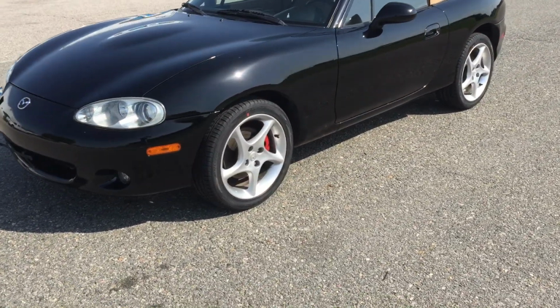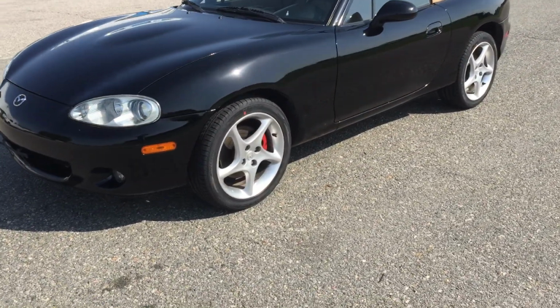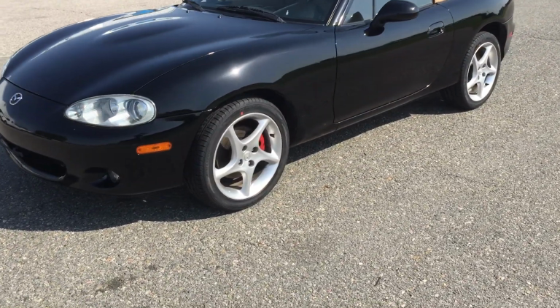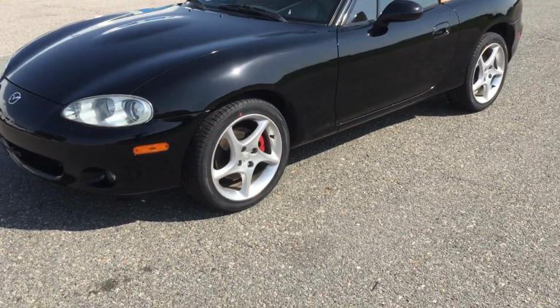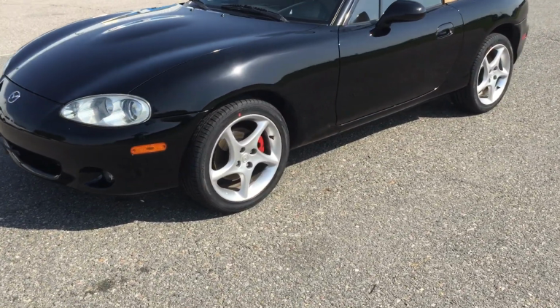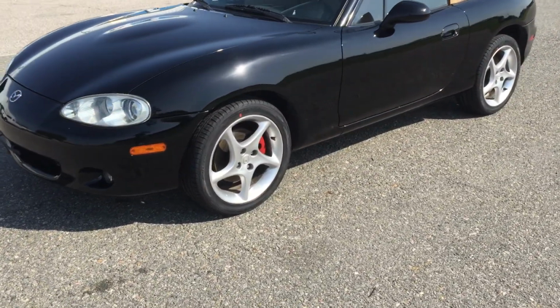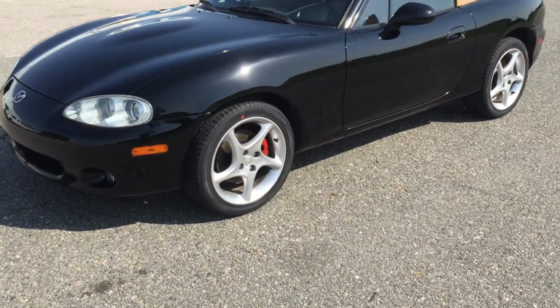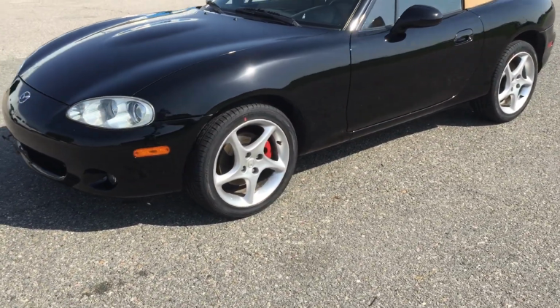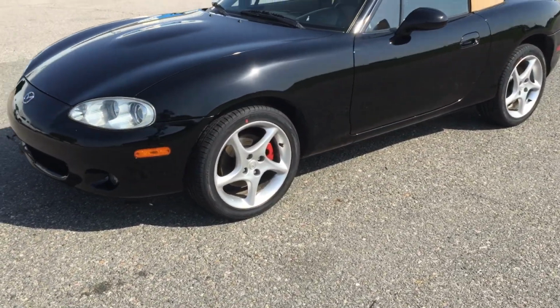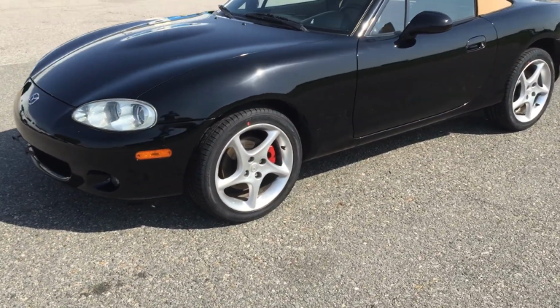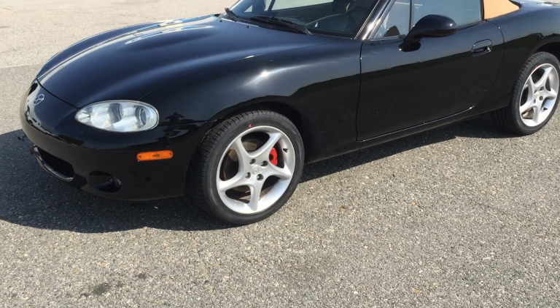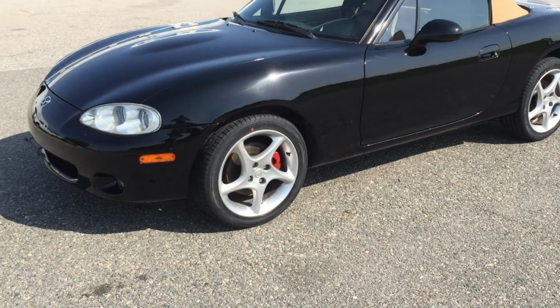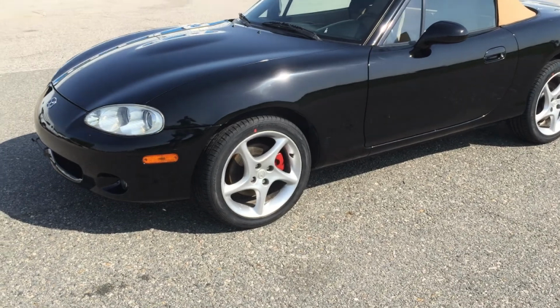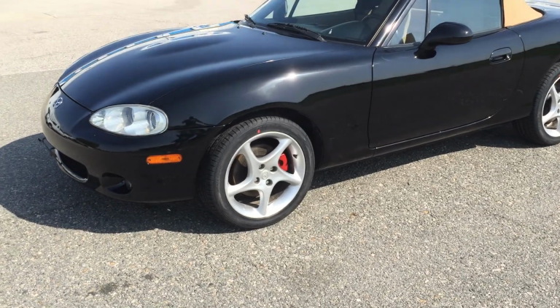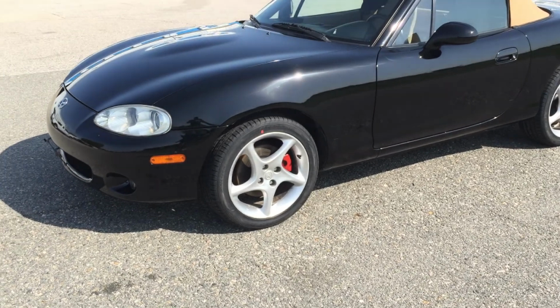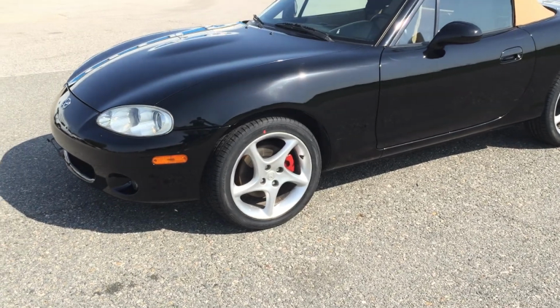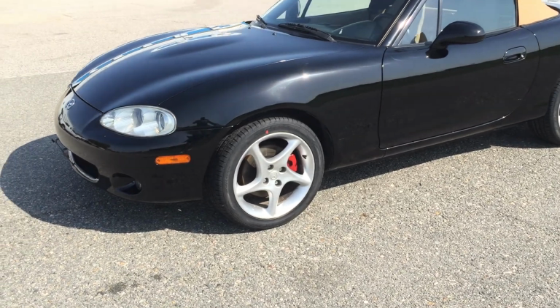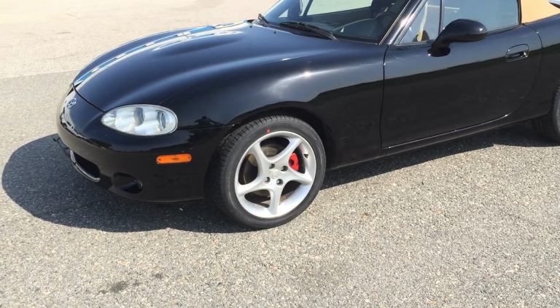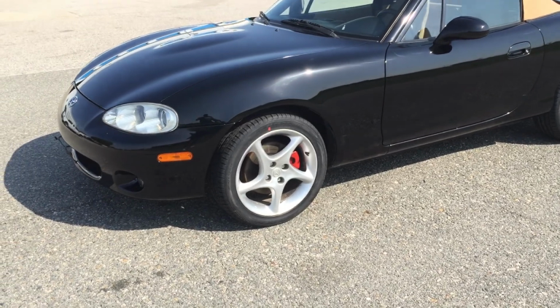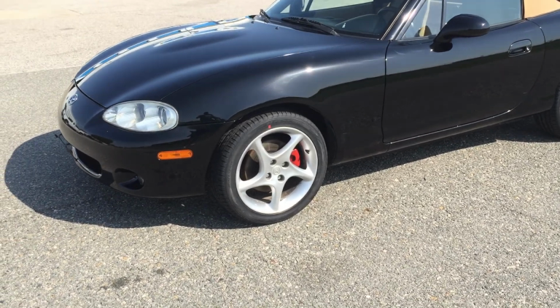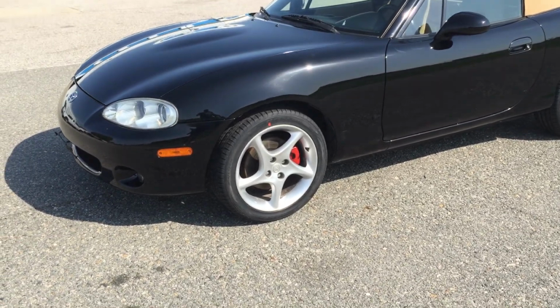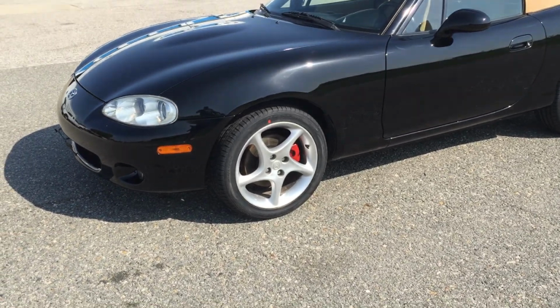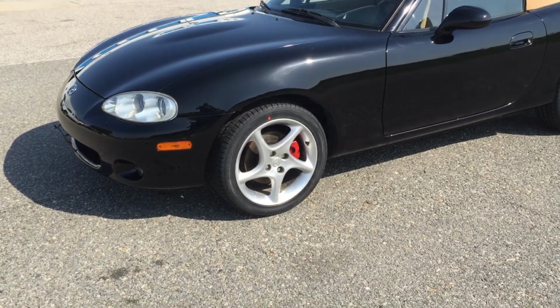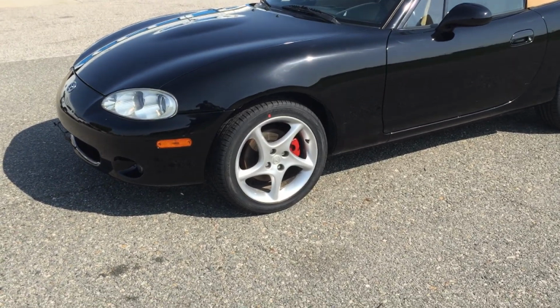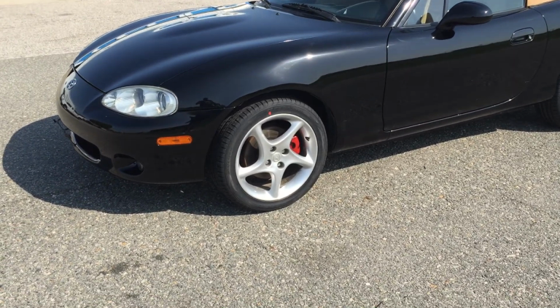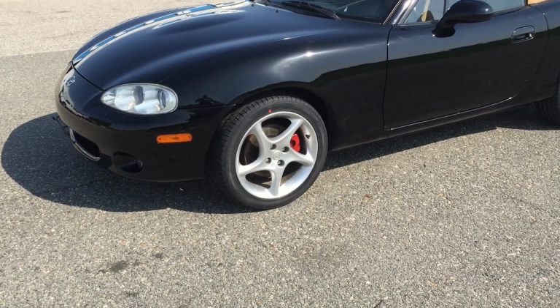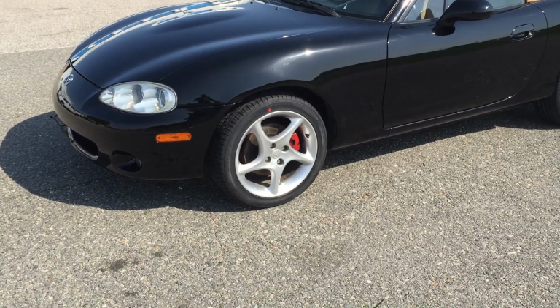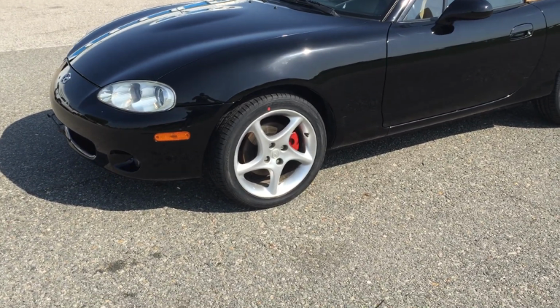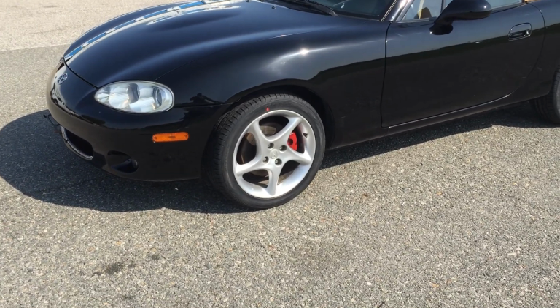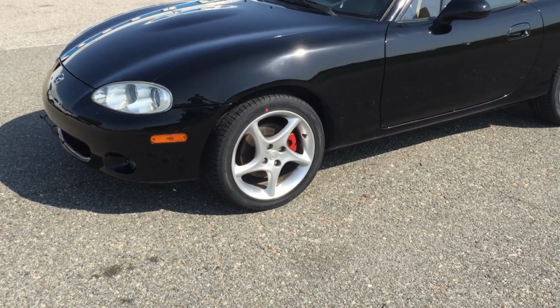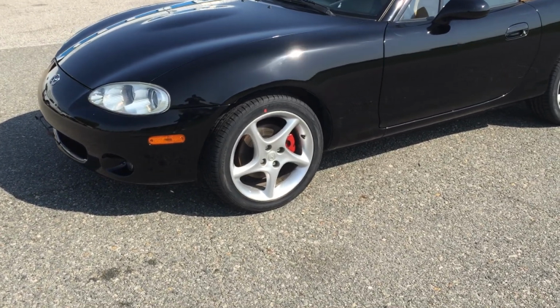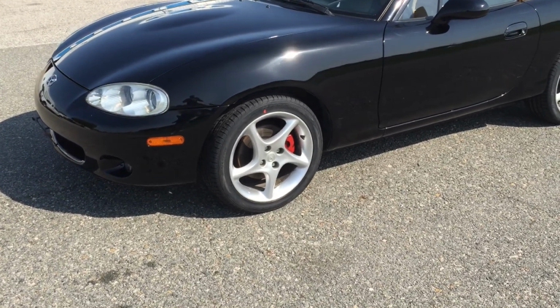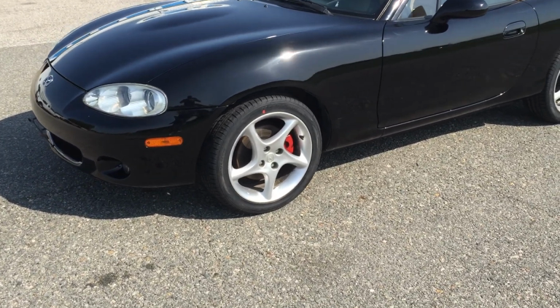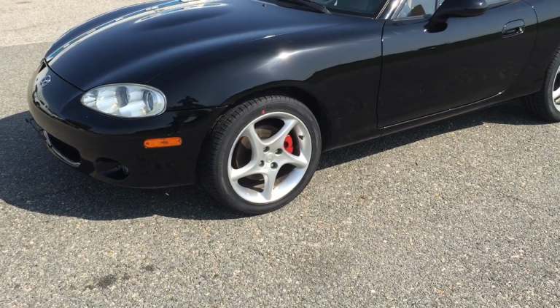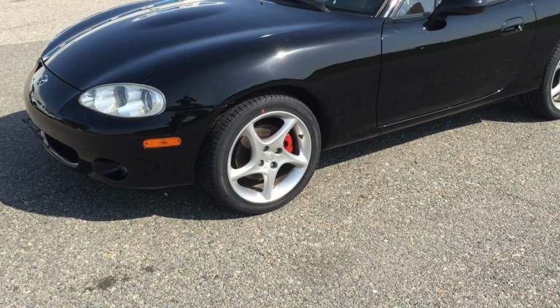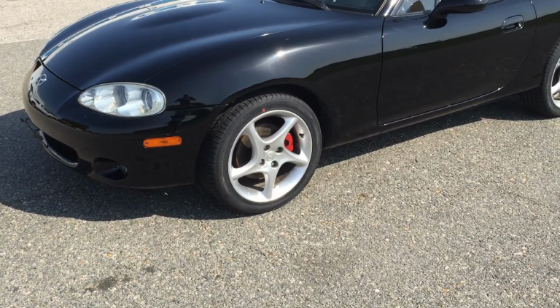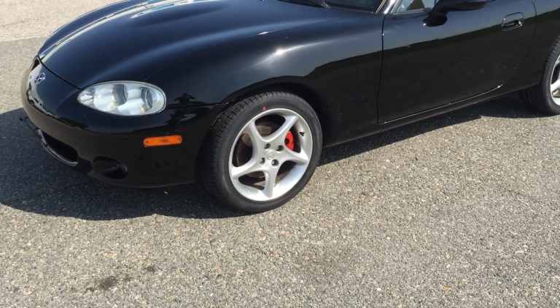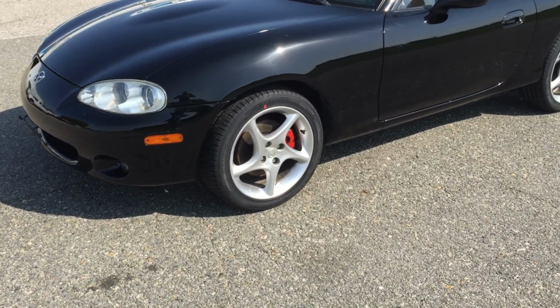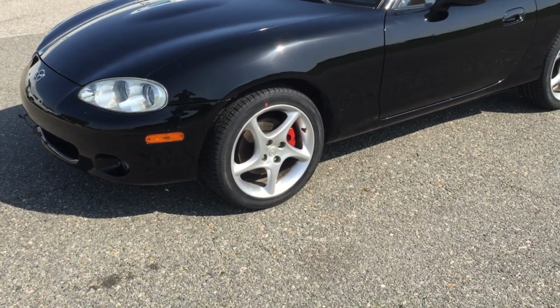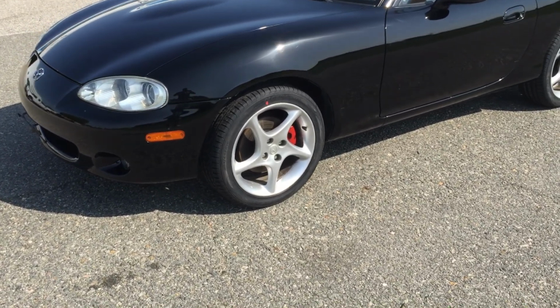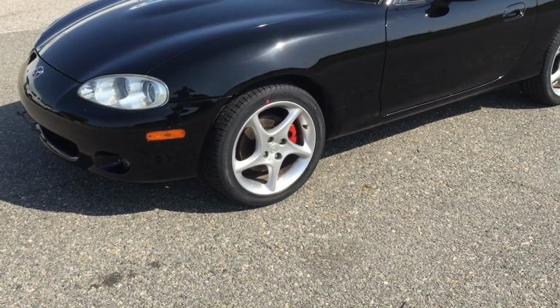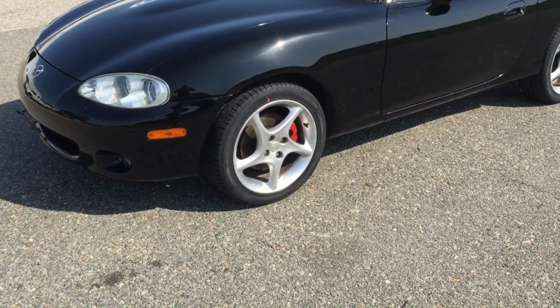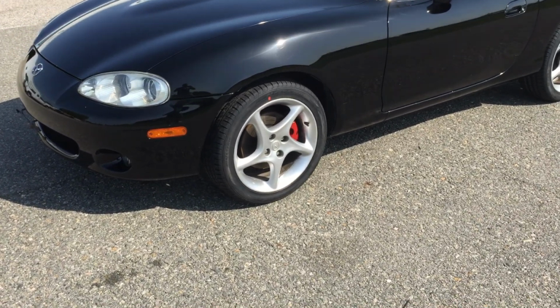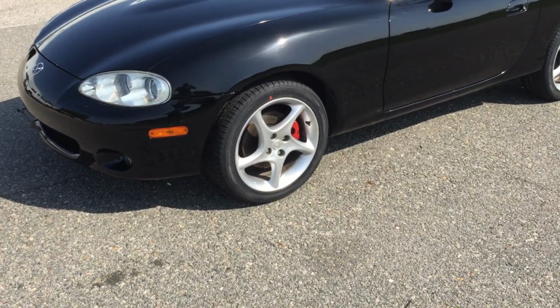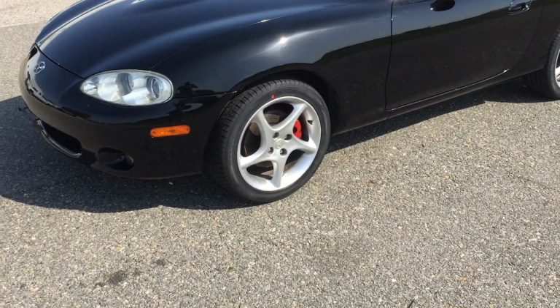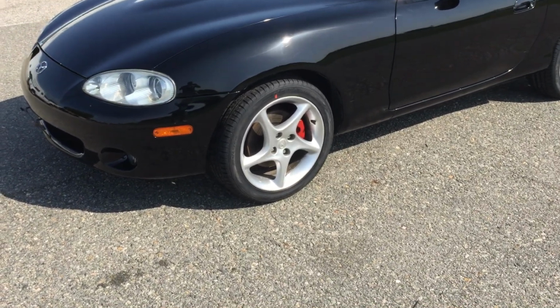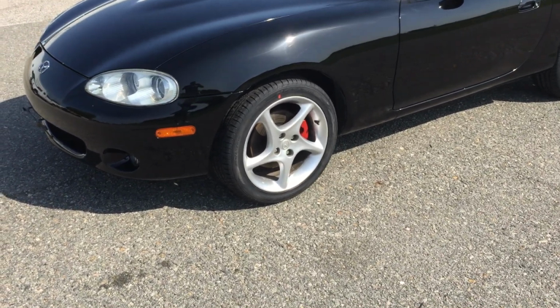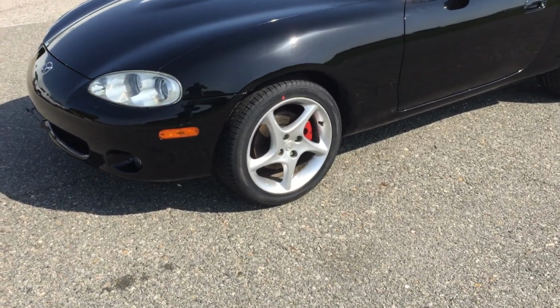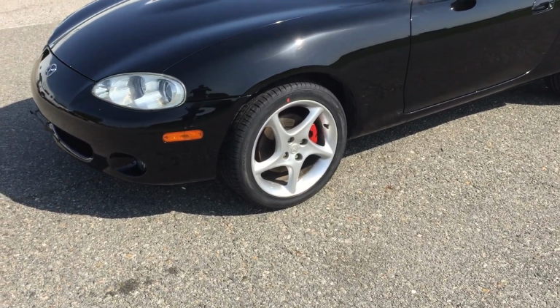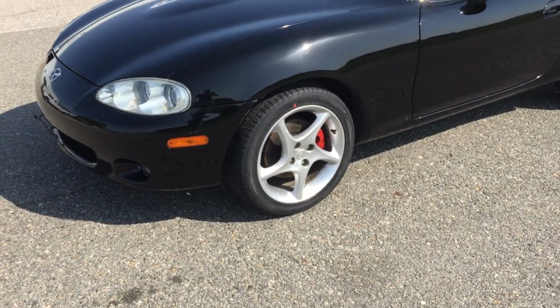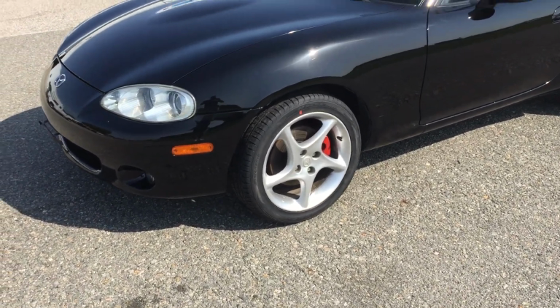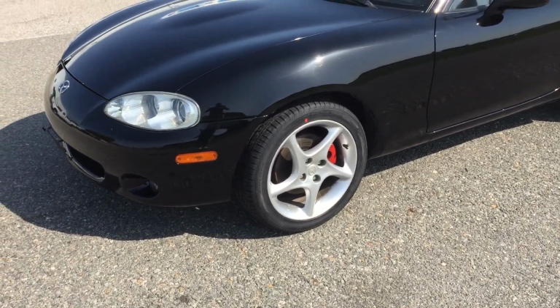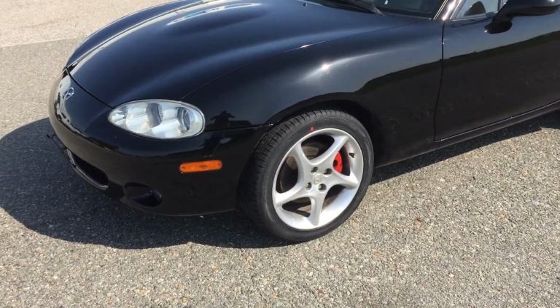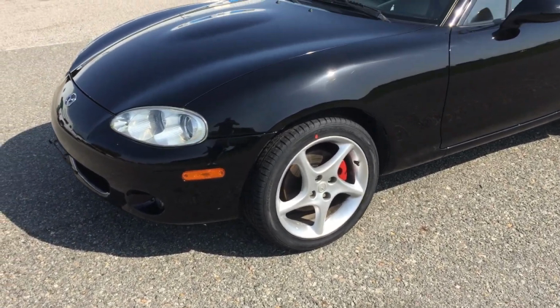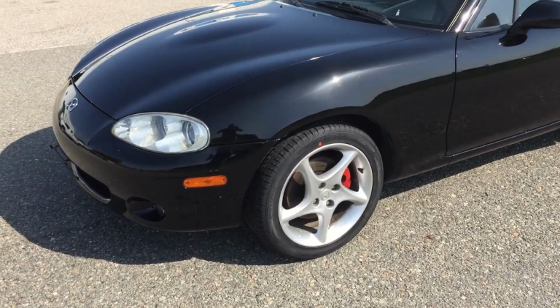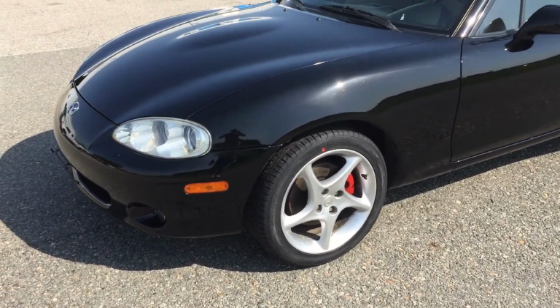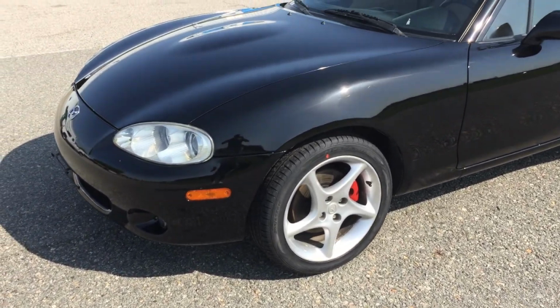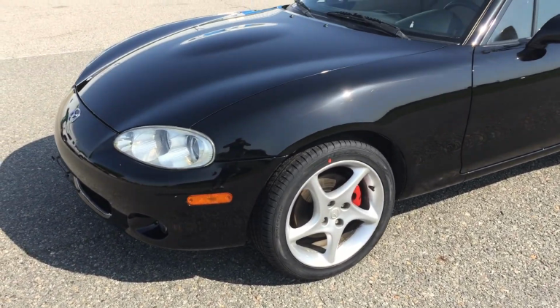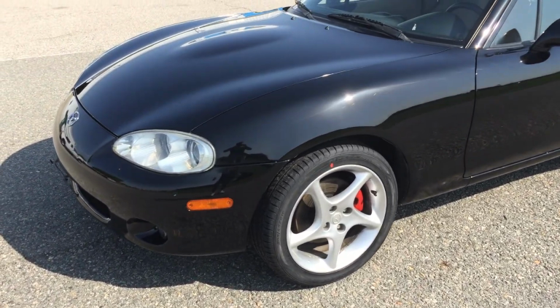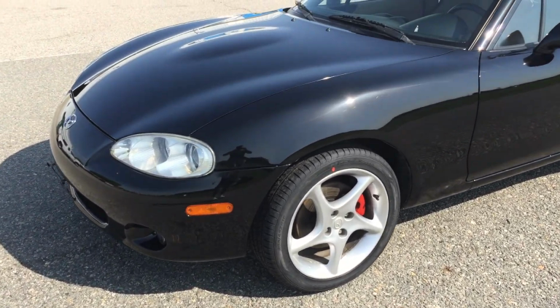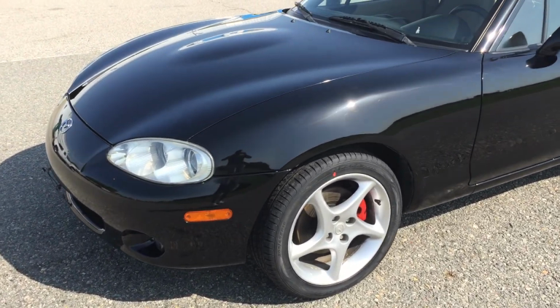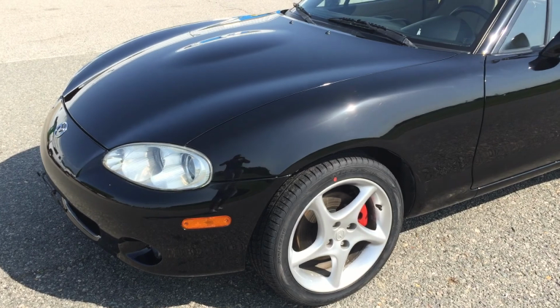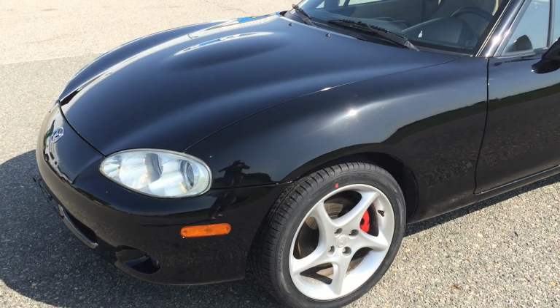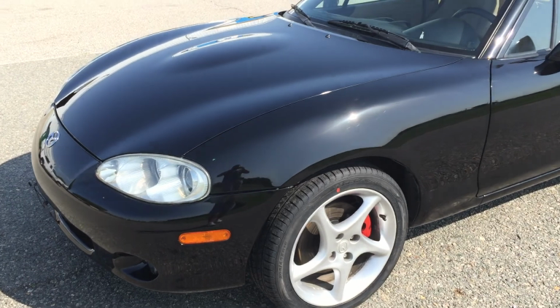The wheels are in phenomenal condition. Brand spanking new tires, like I said, just installed yesterday by us.